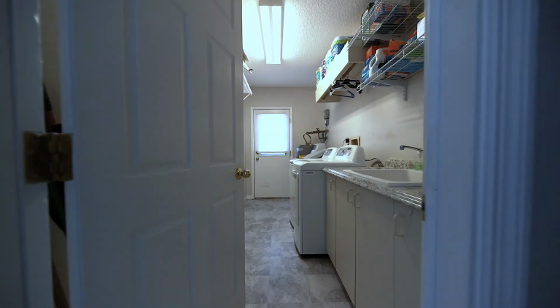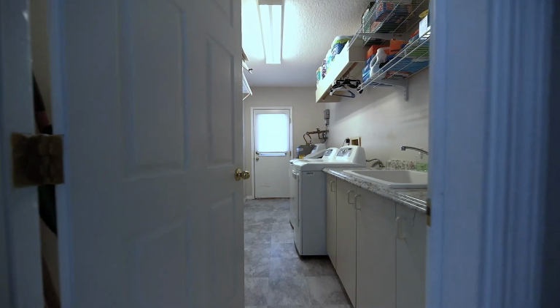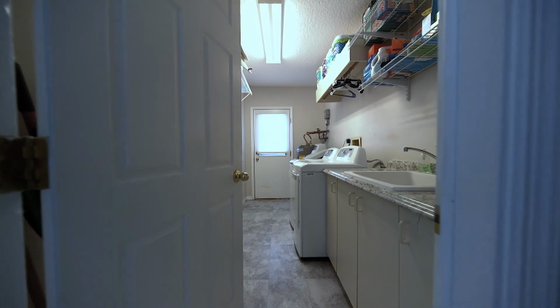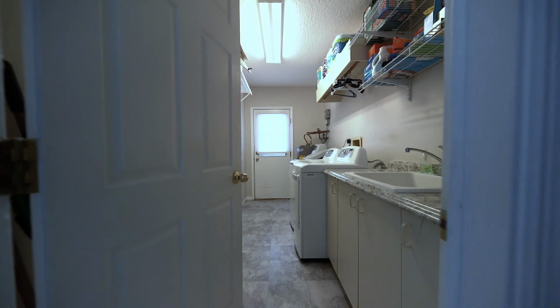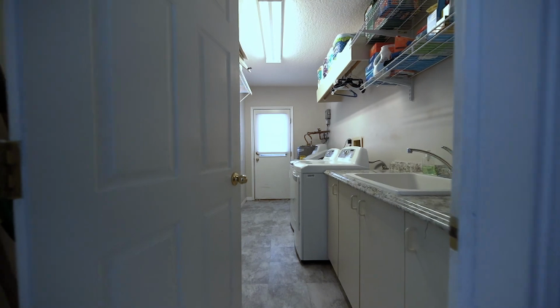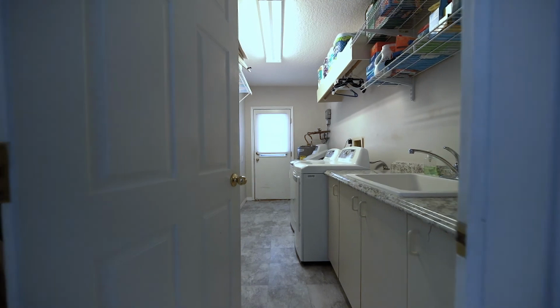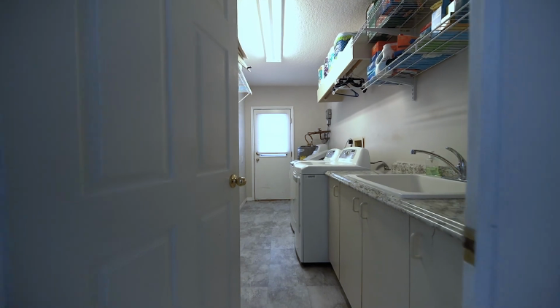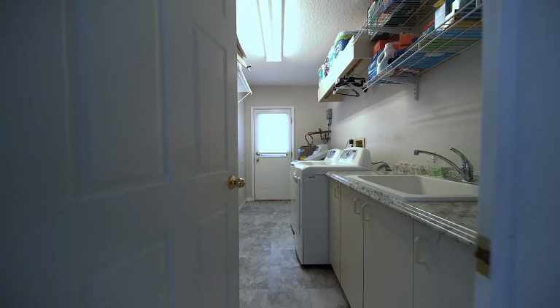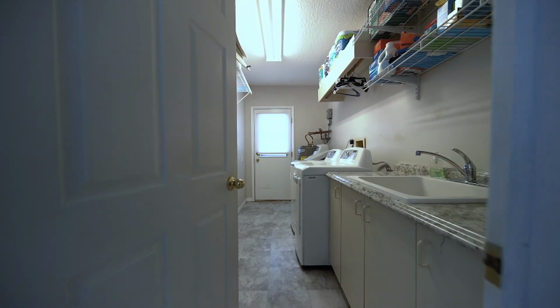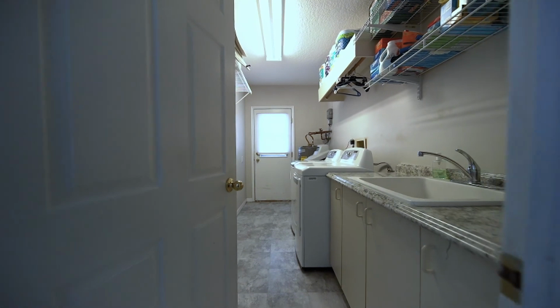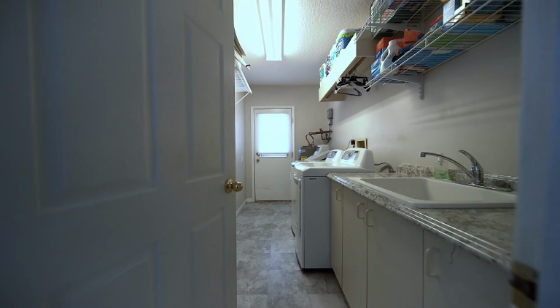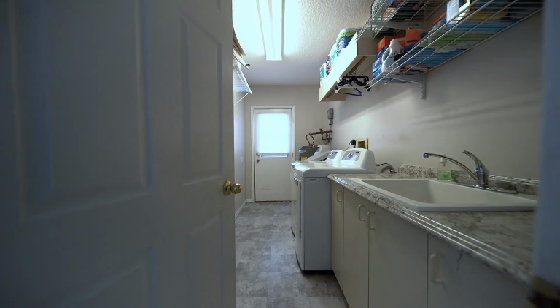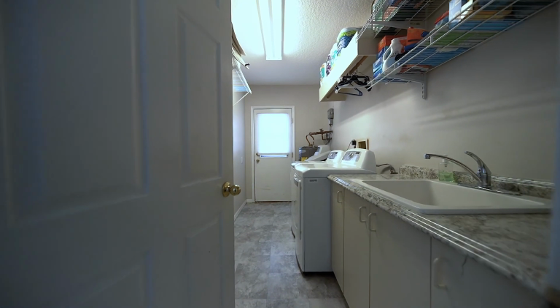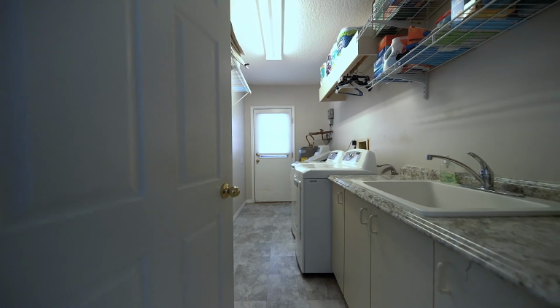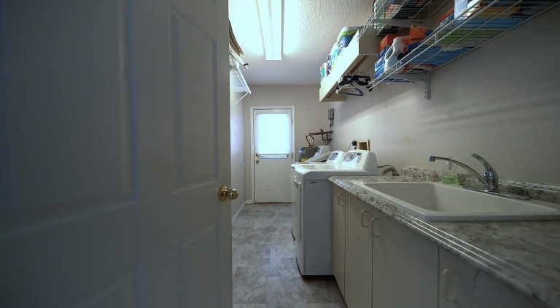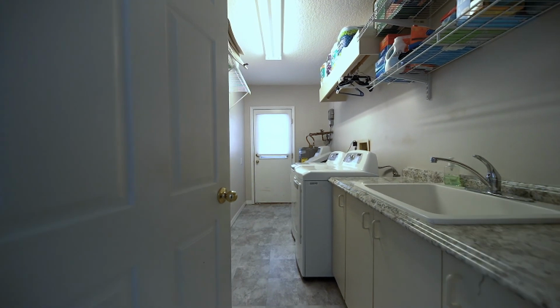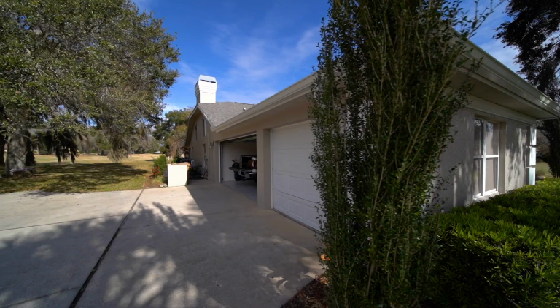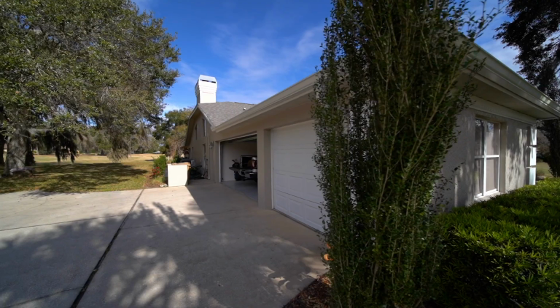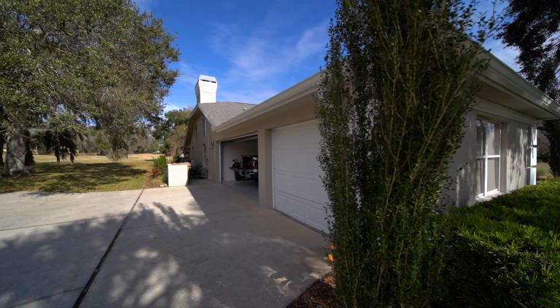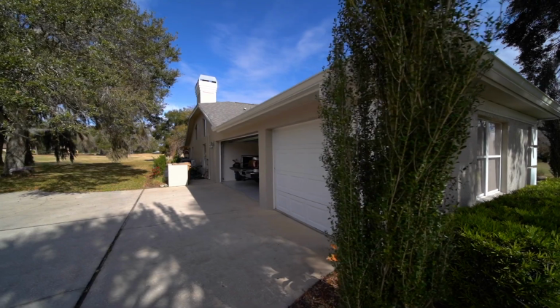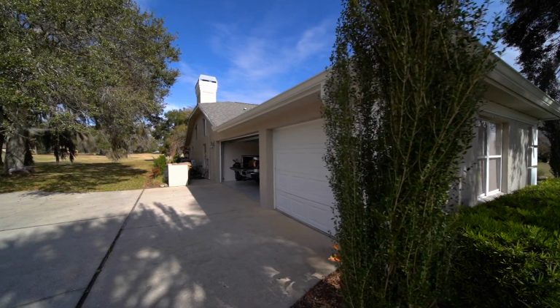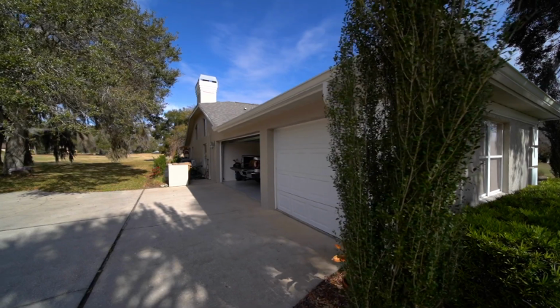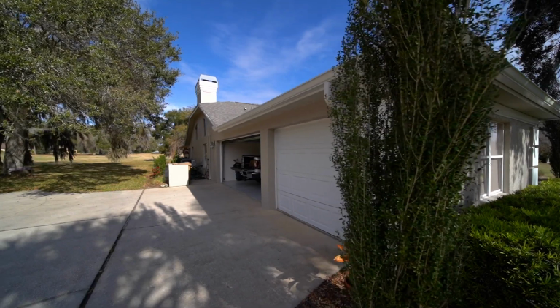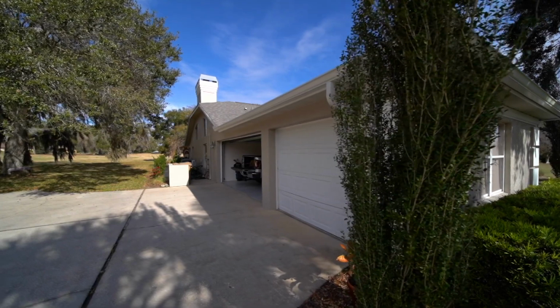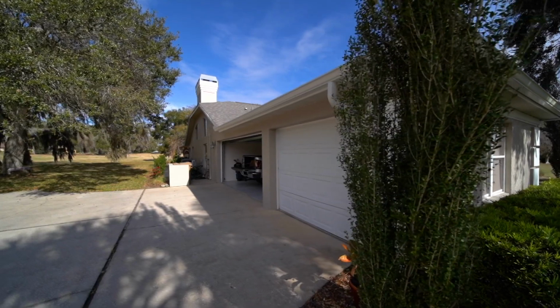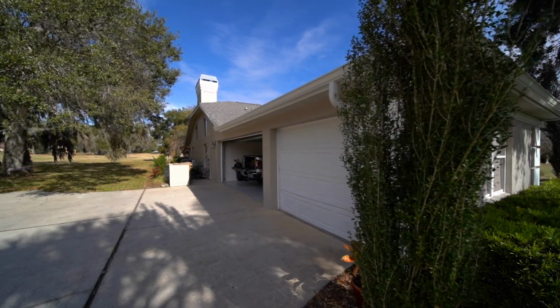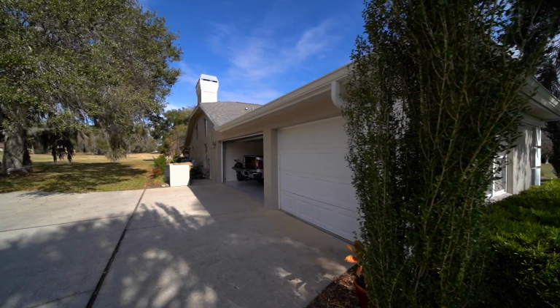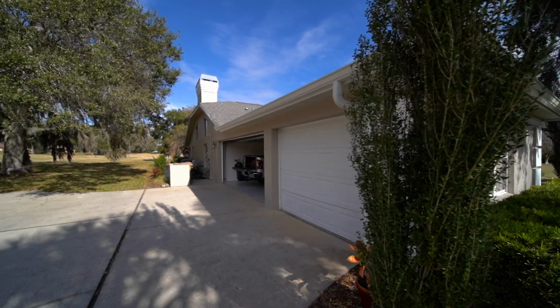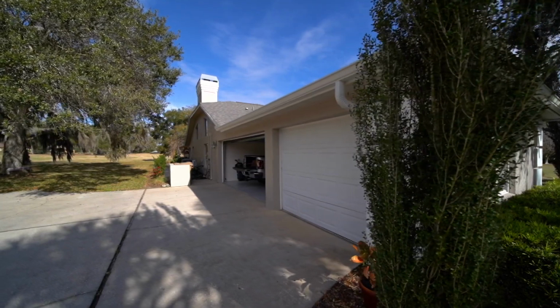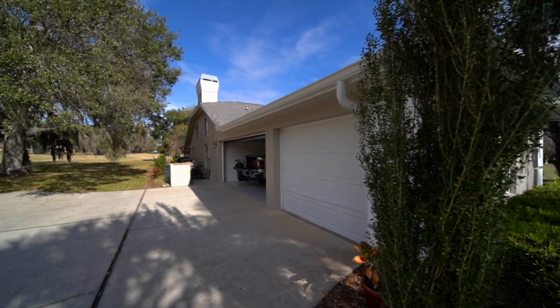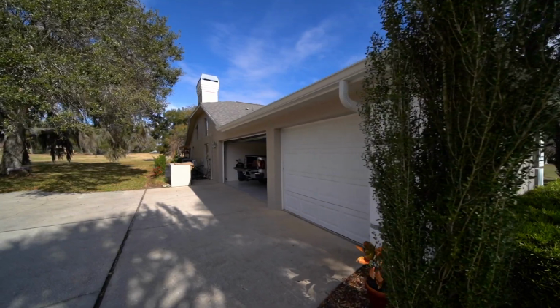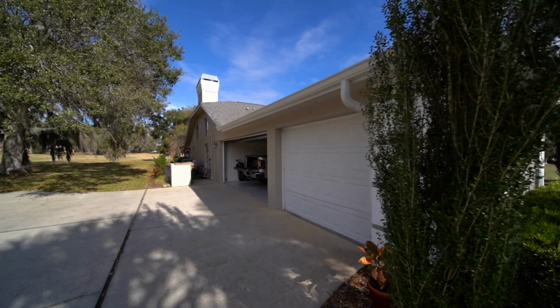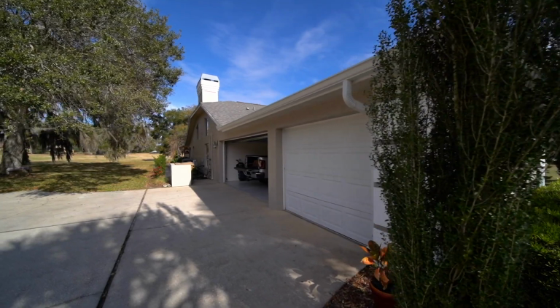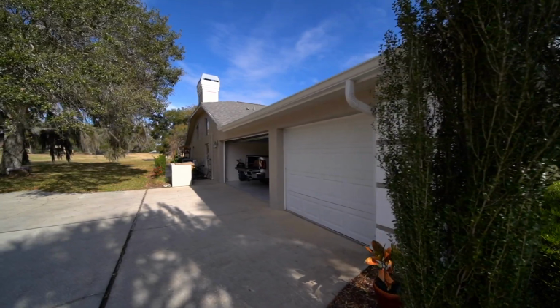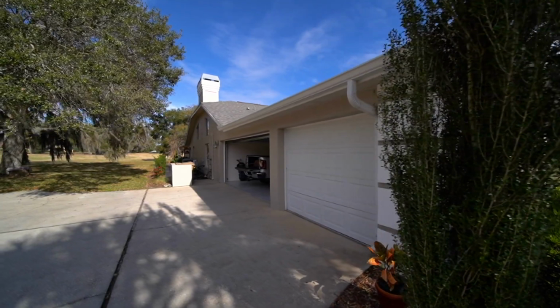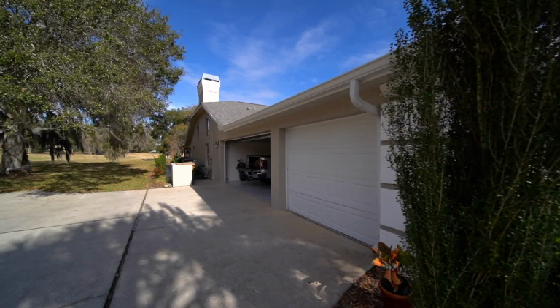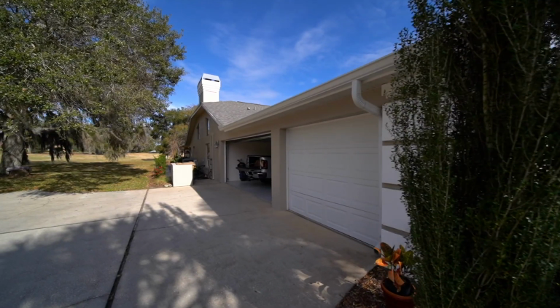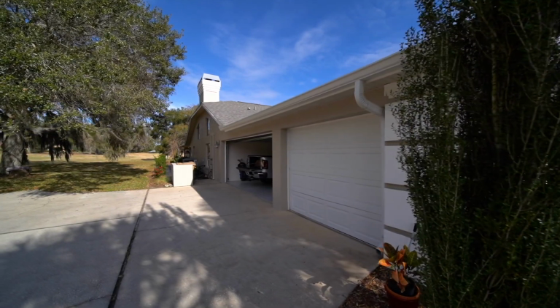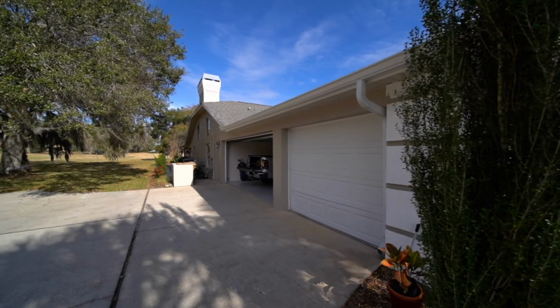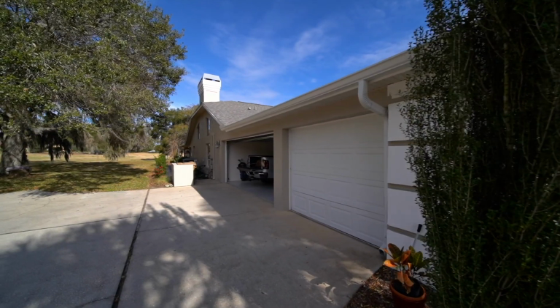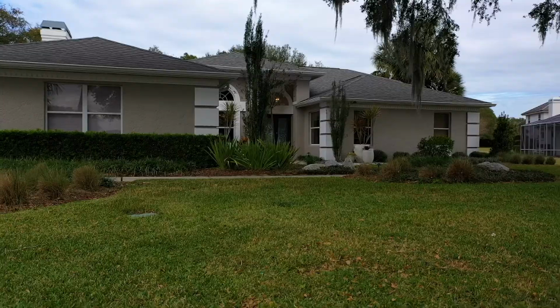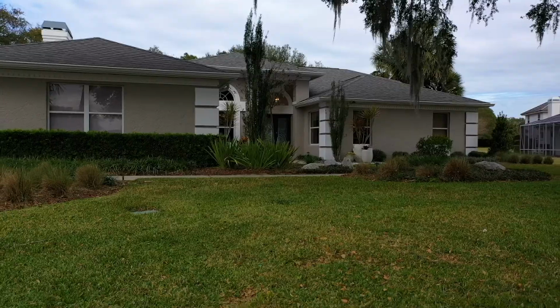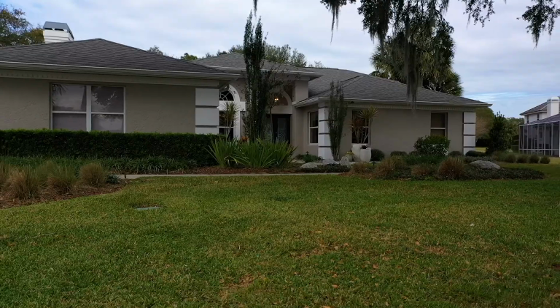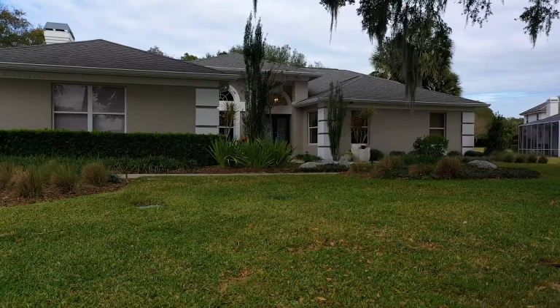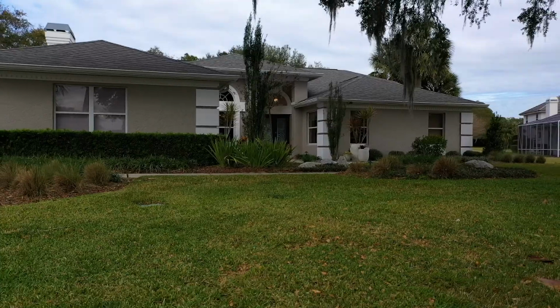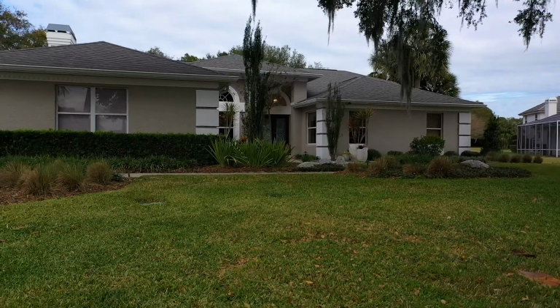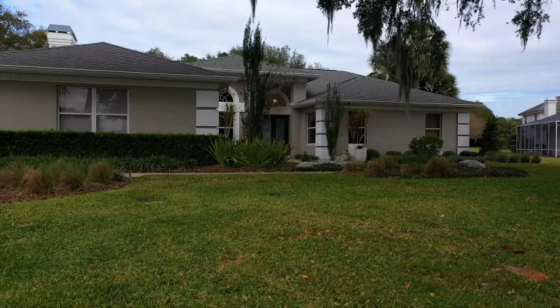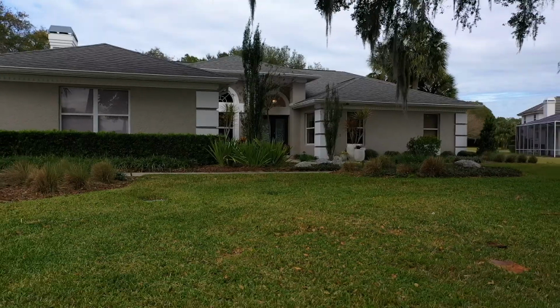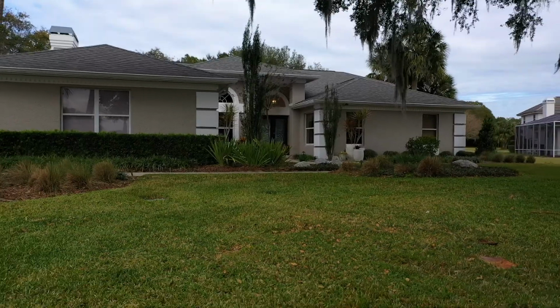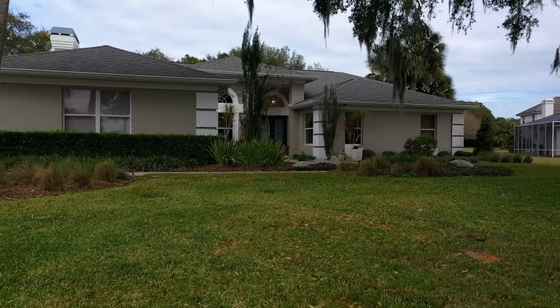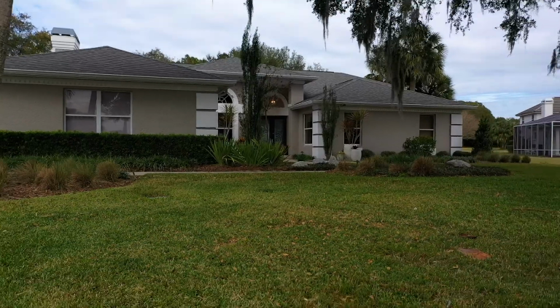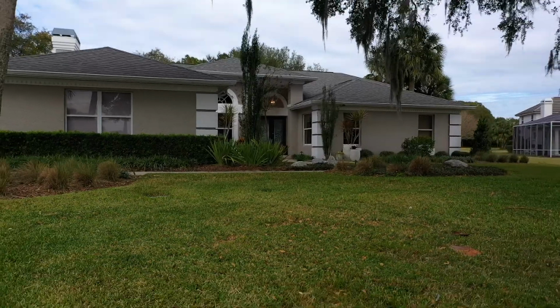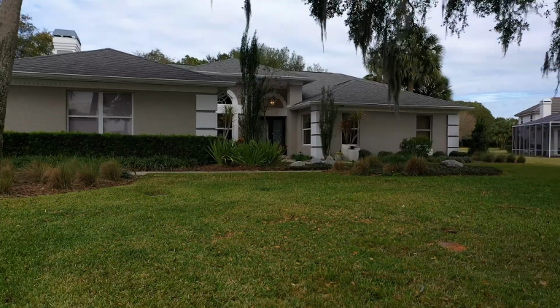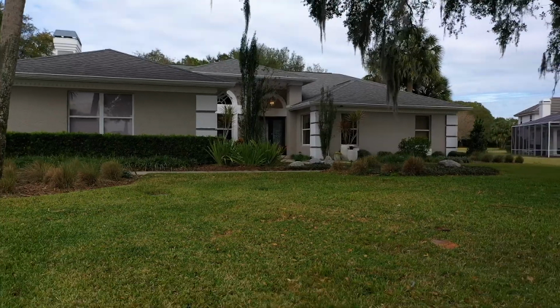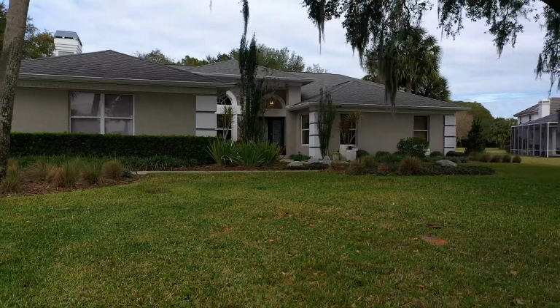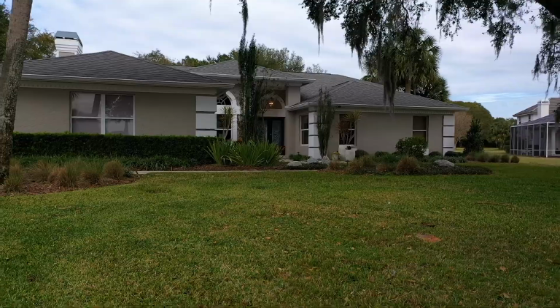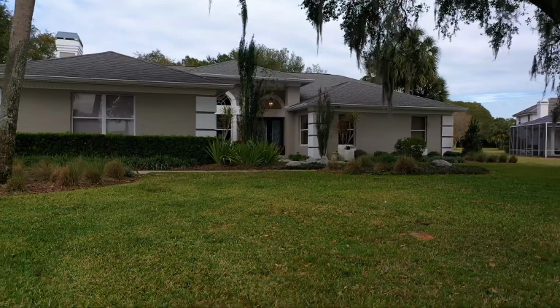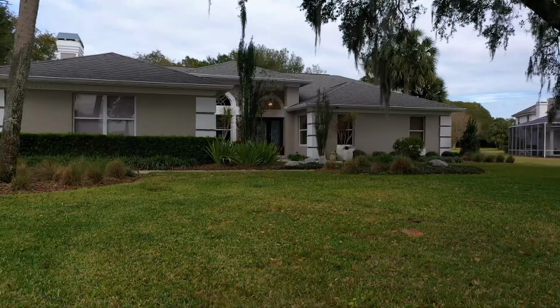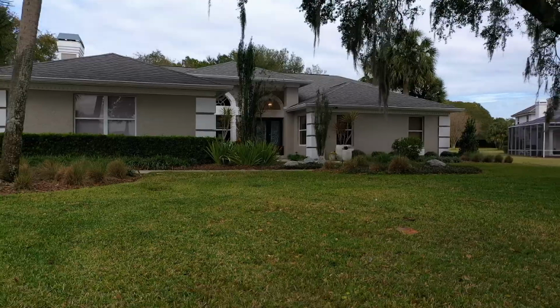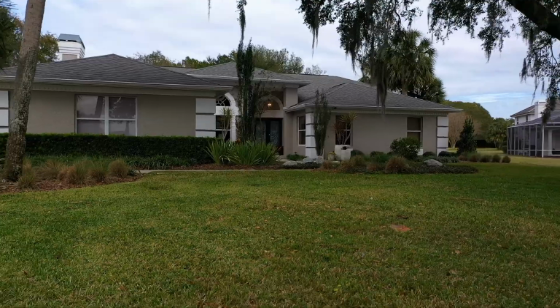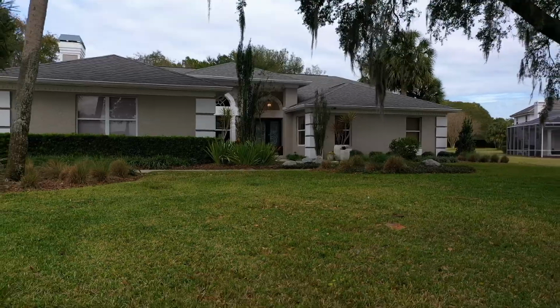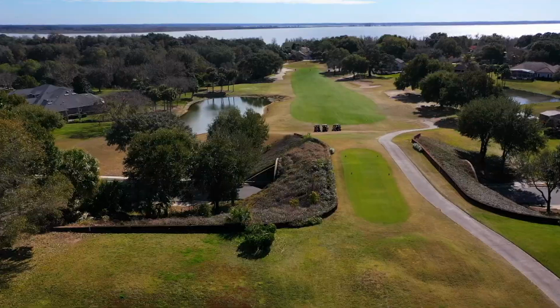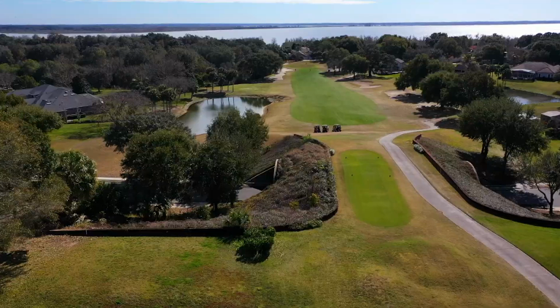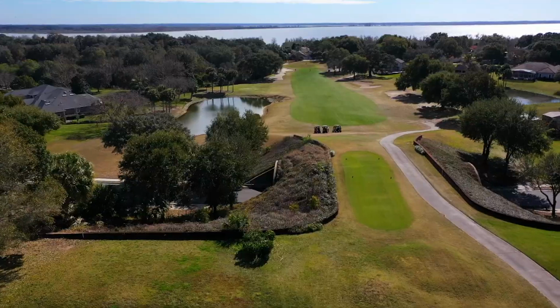Don't forget to check out the oversized garage and laundry room. This home is ready for you!